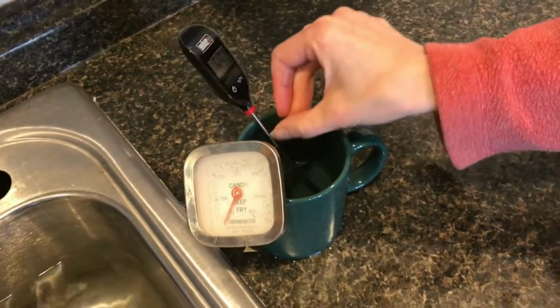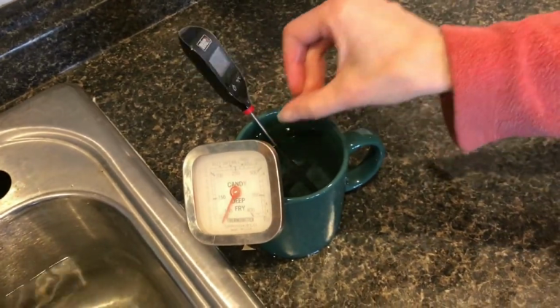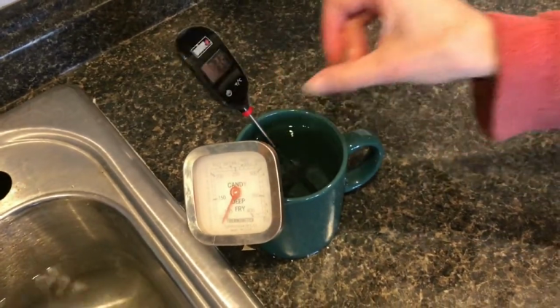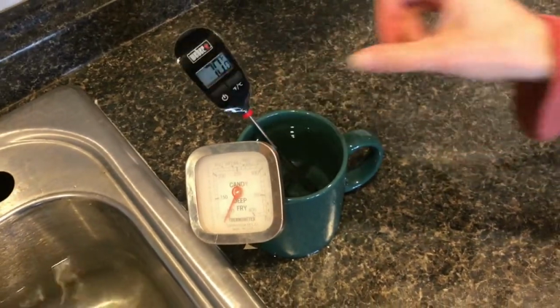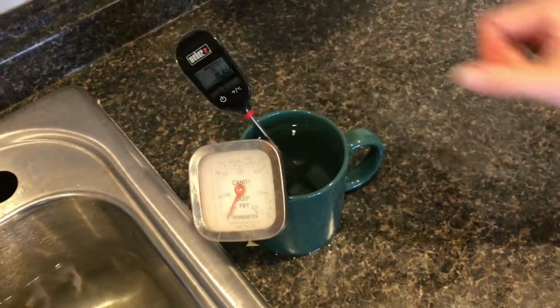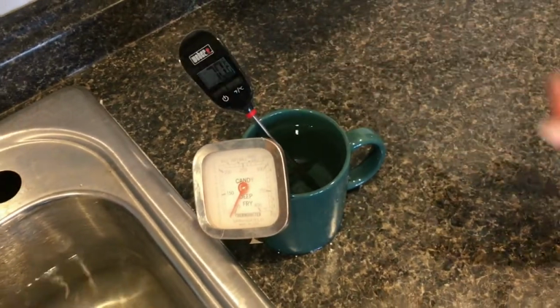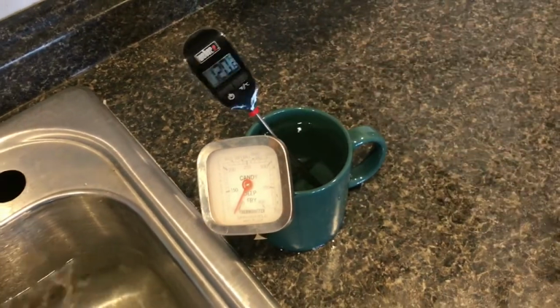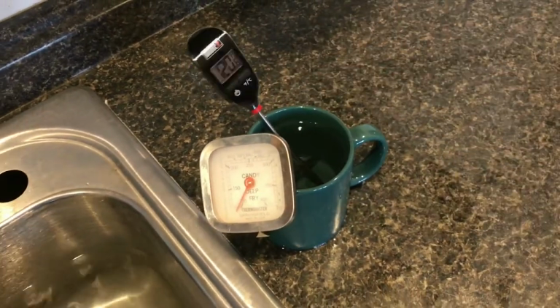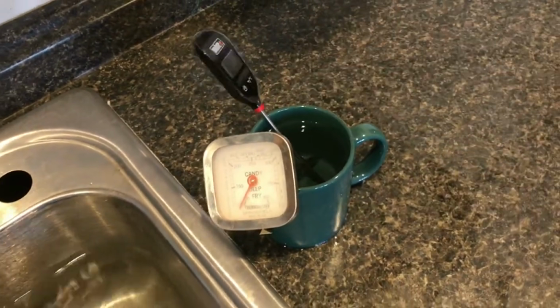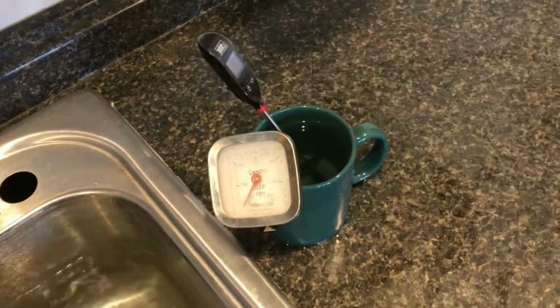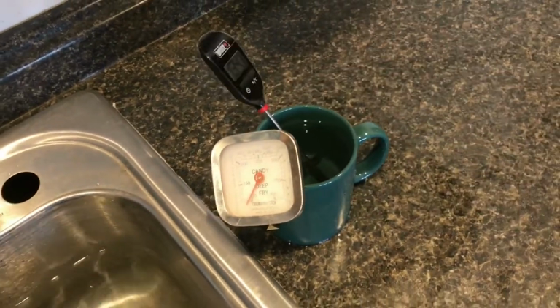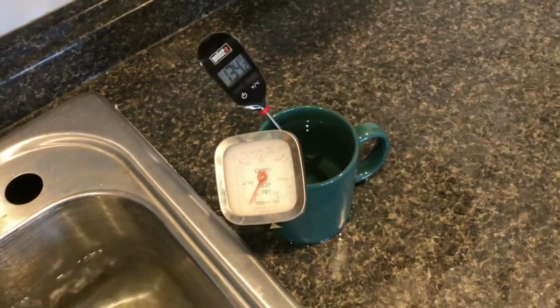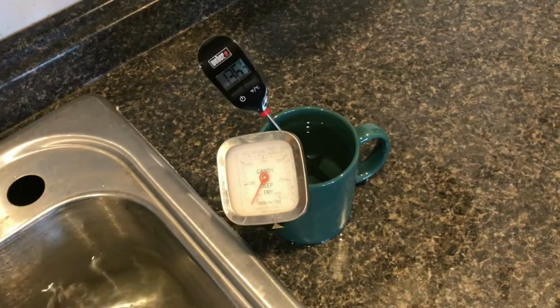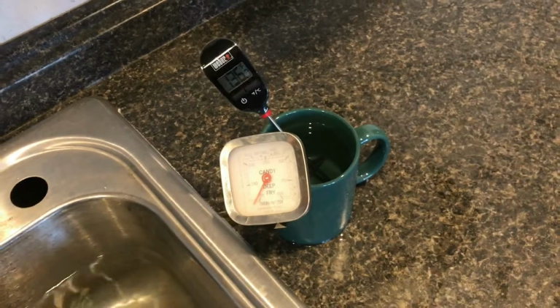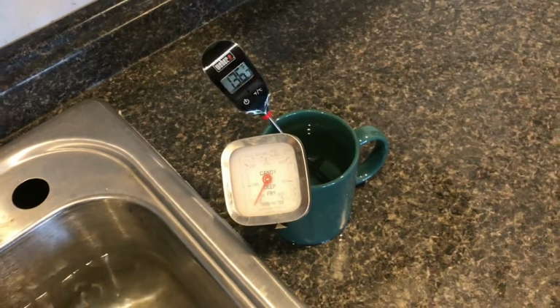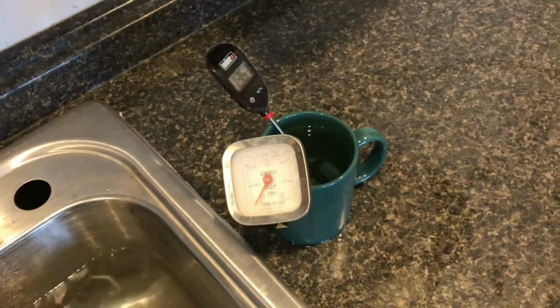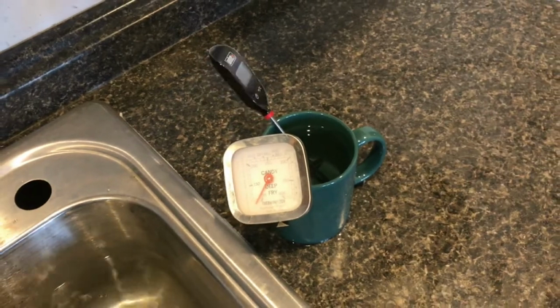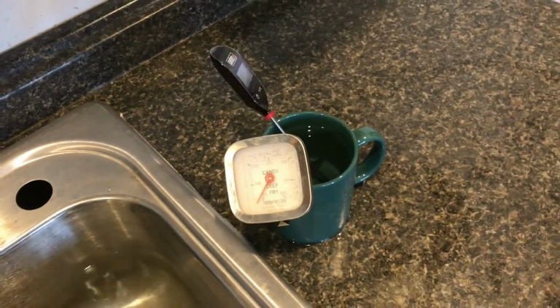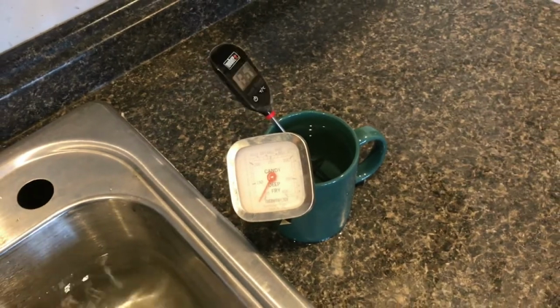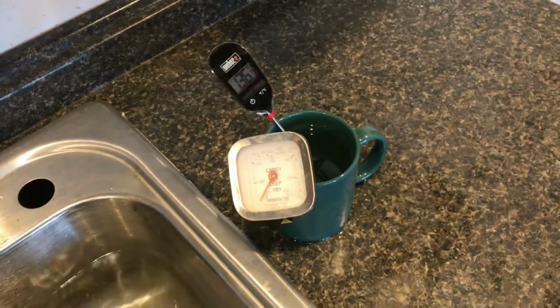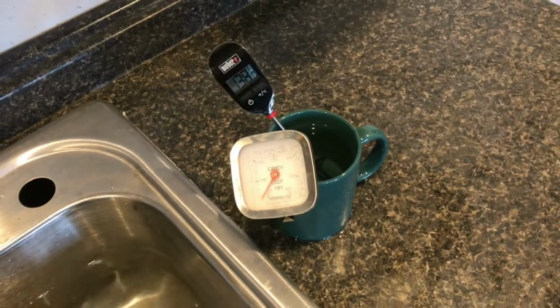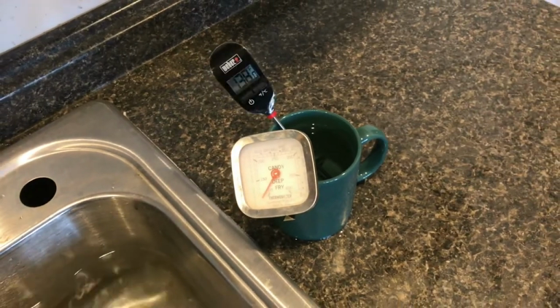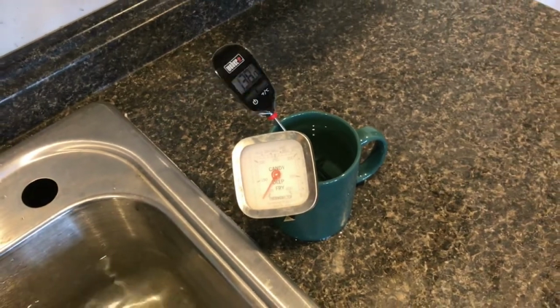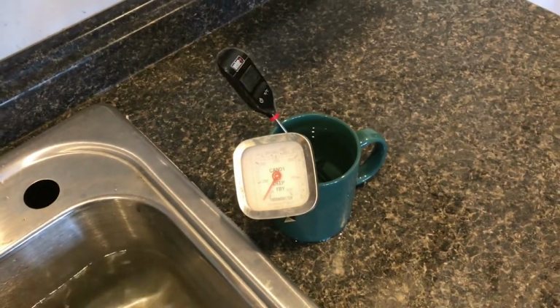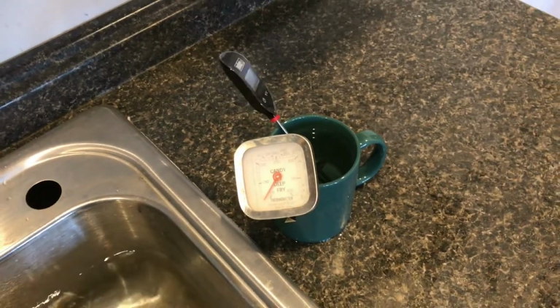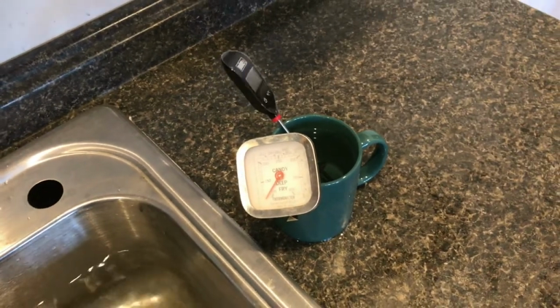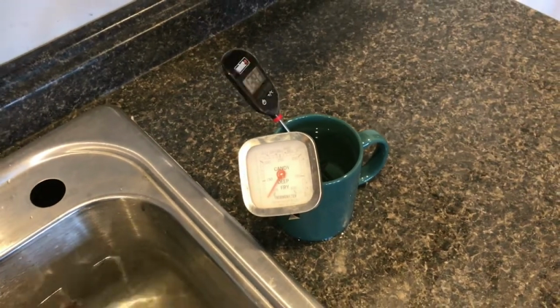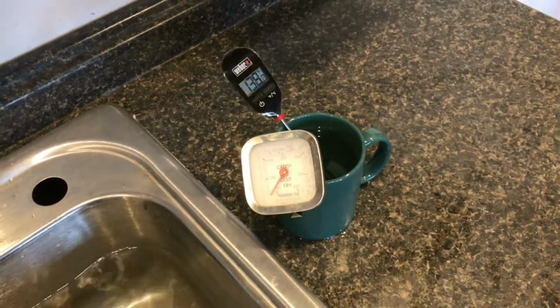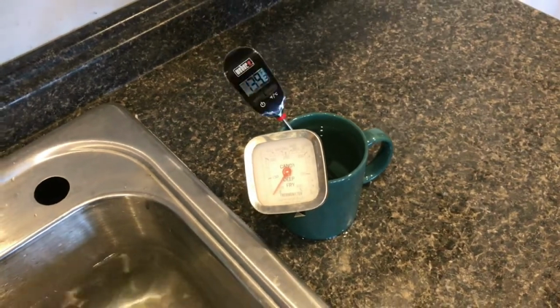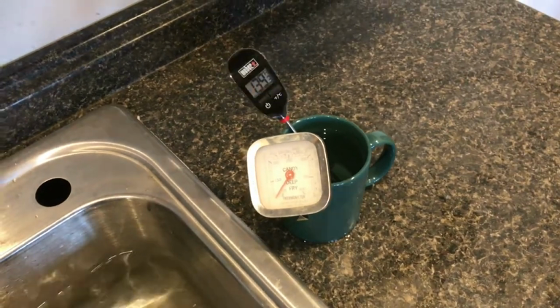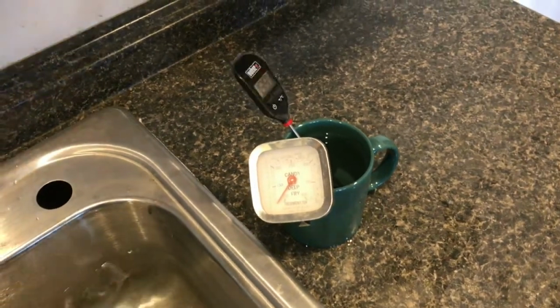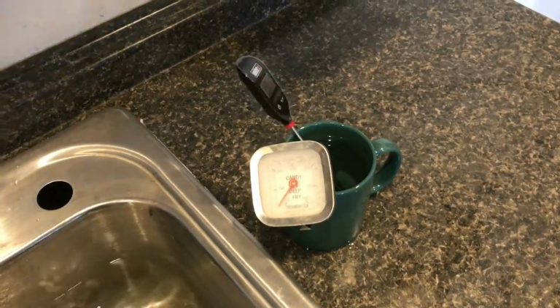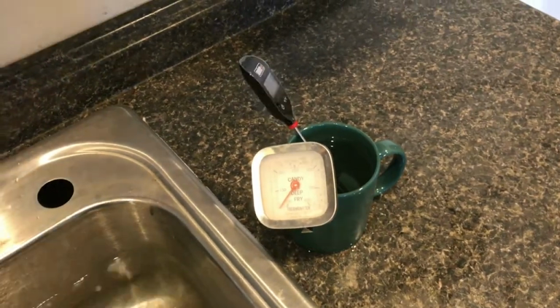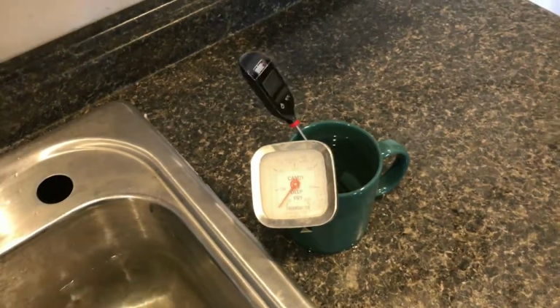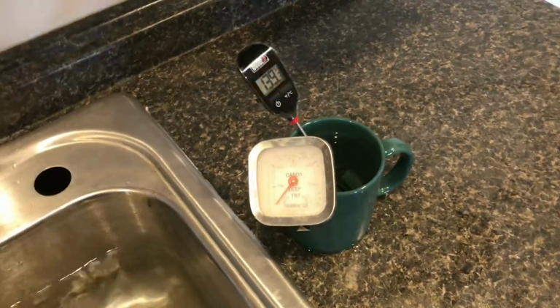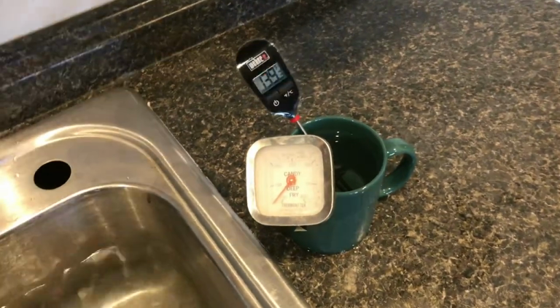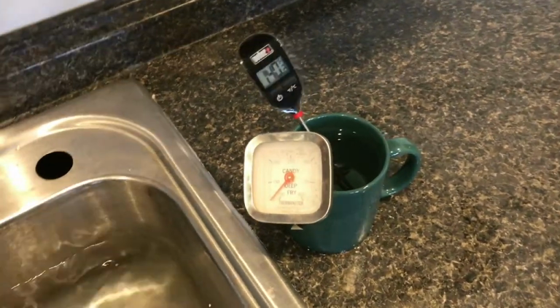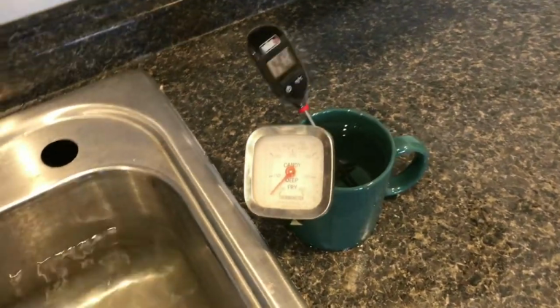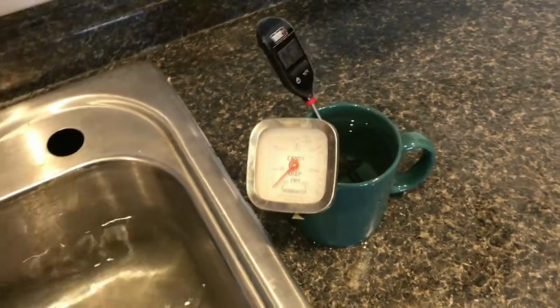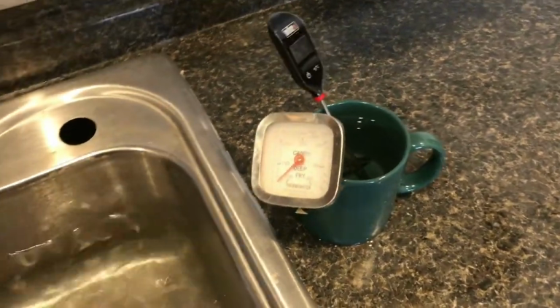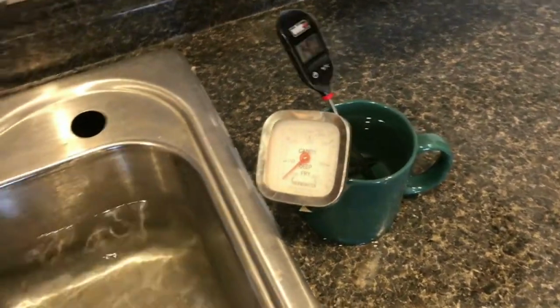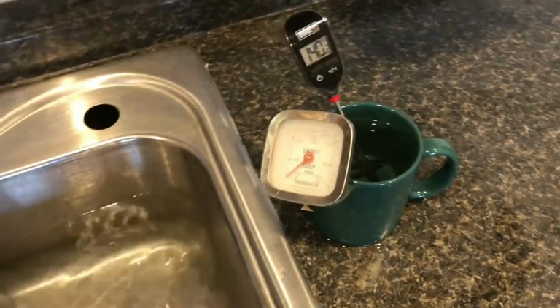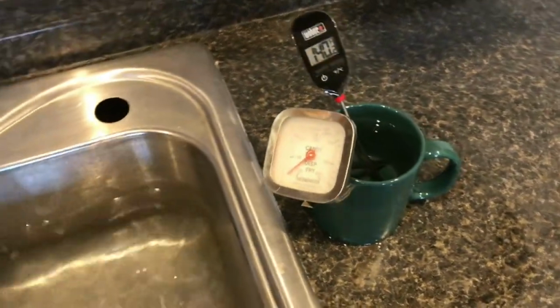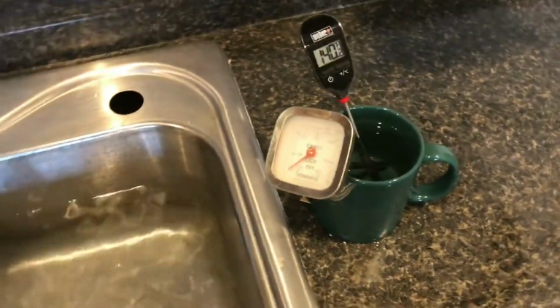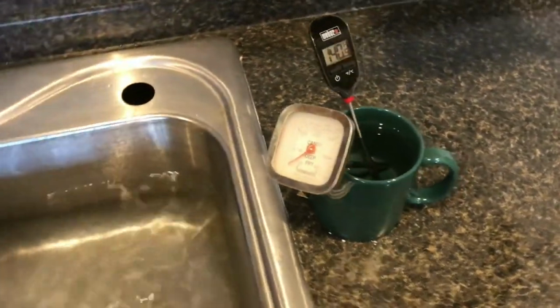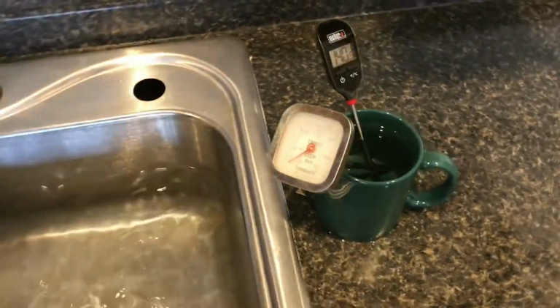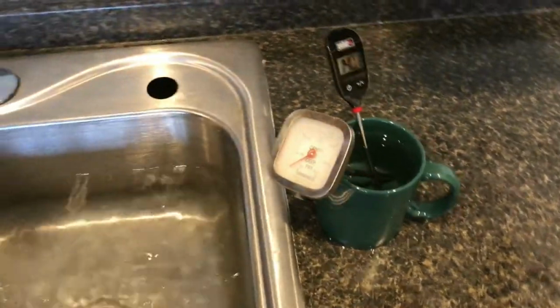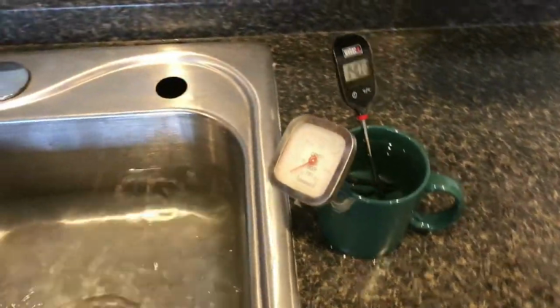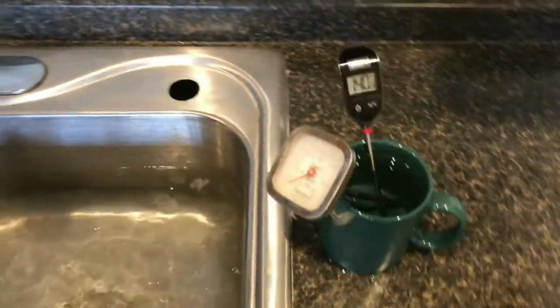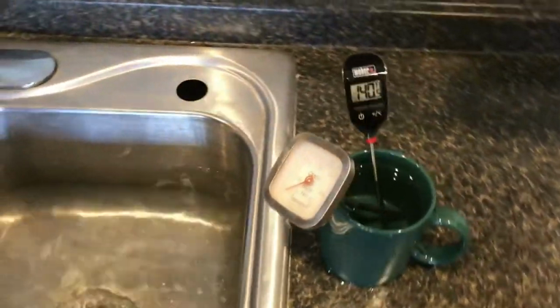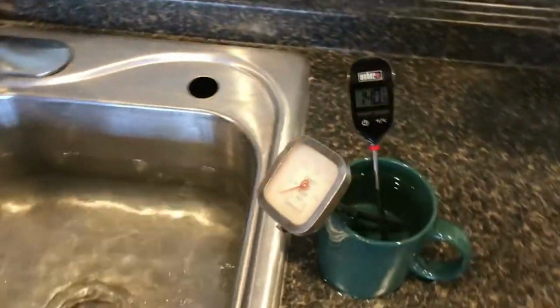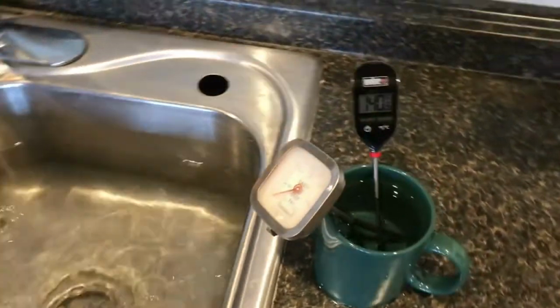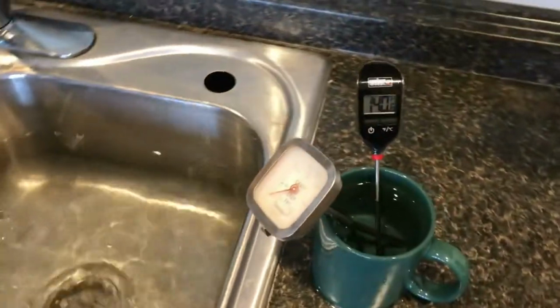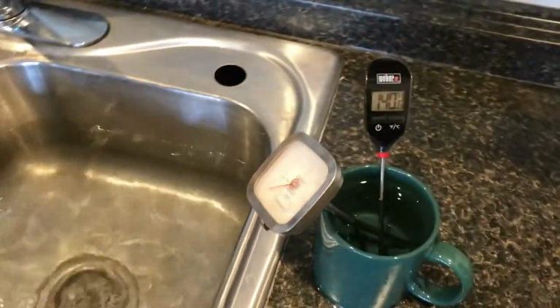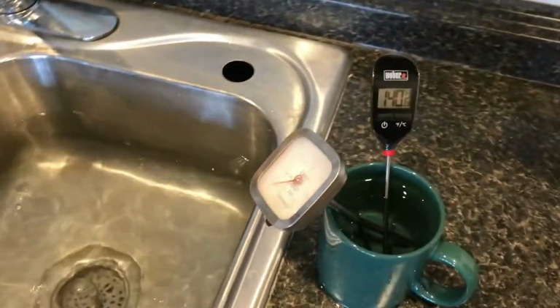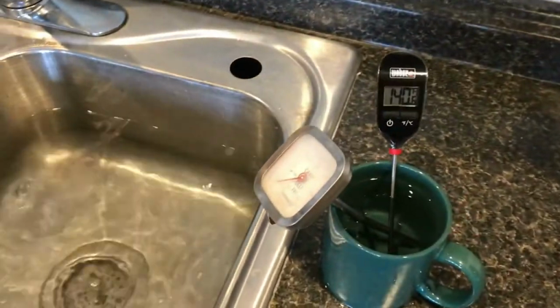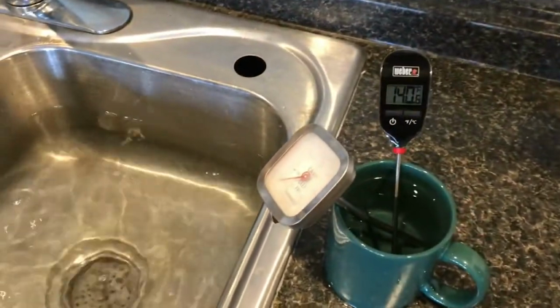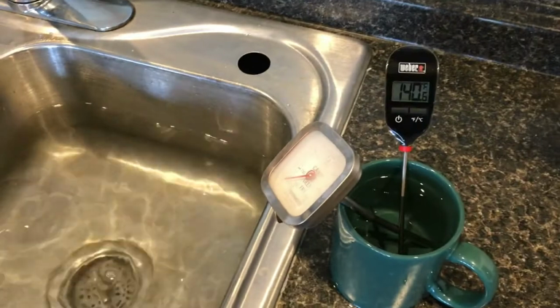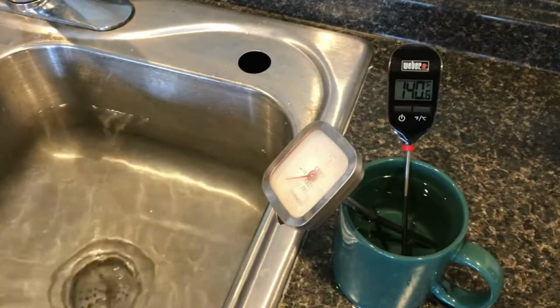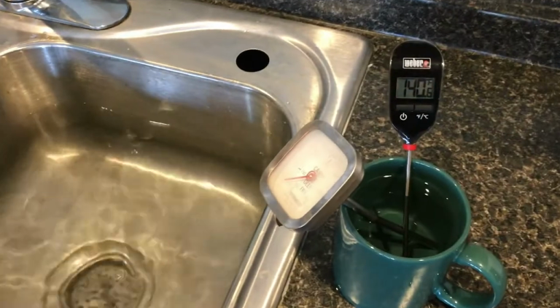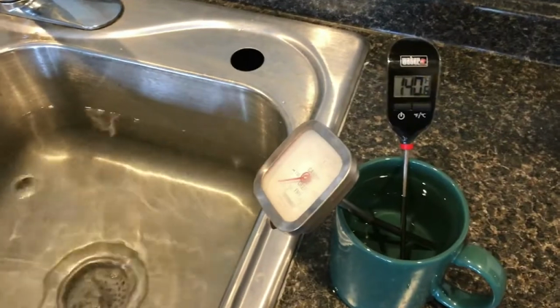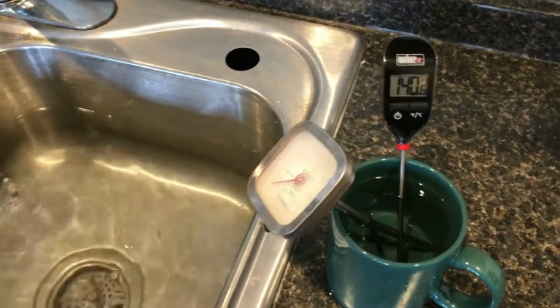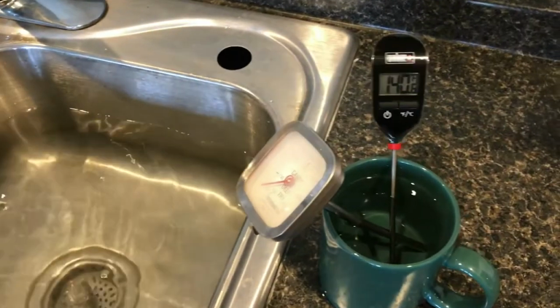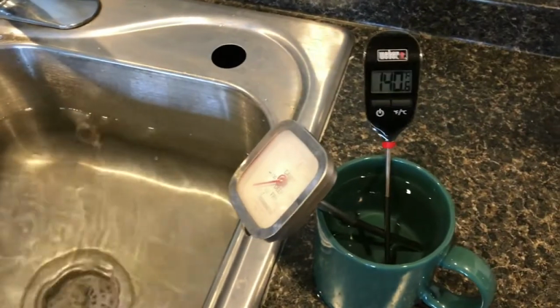I just want to go ahead and turn off the water in the sink, and then we'll just watch it.